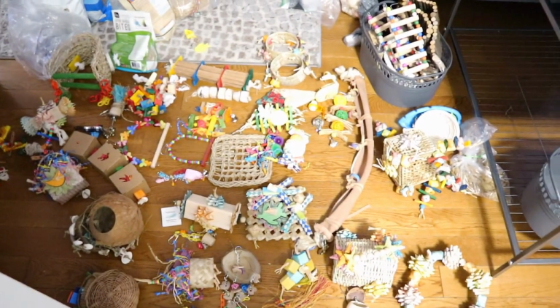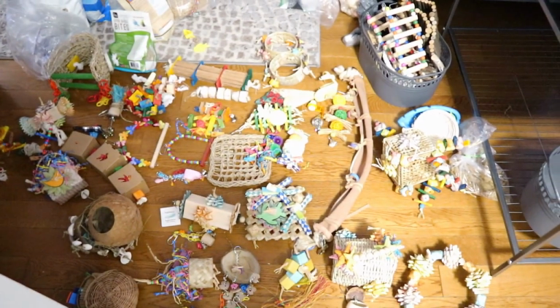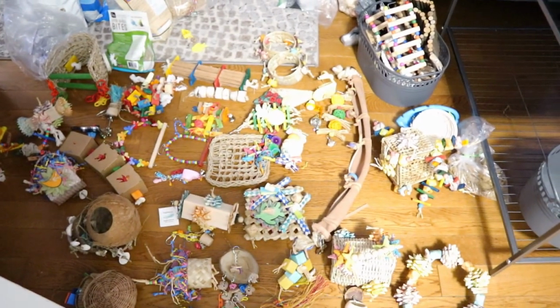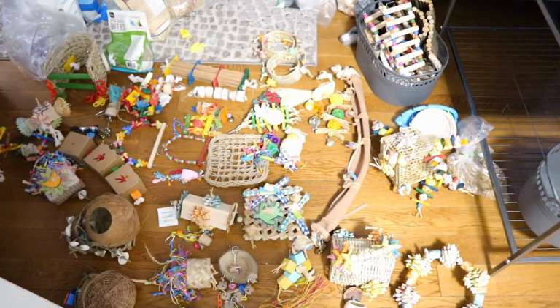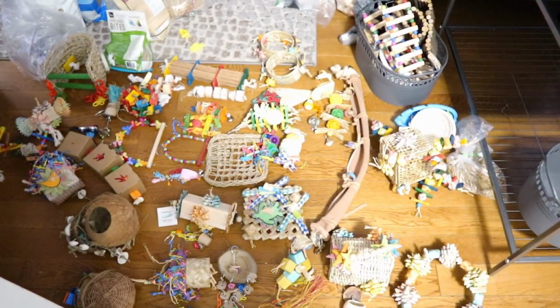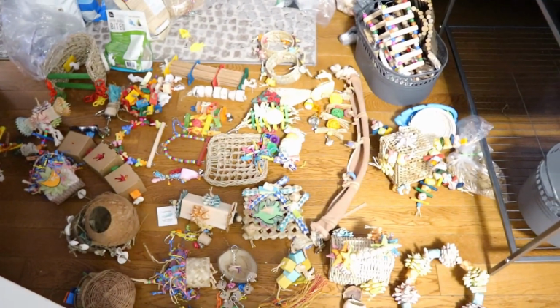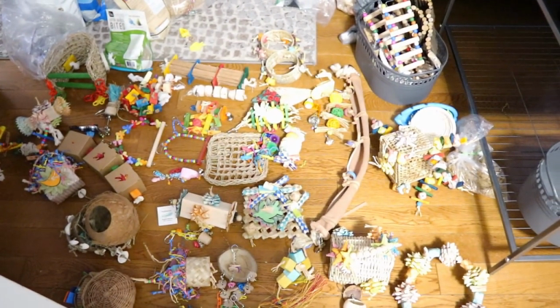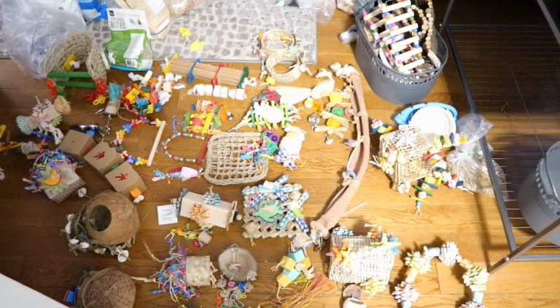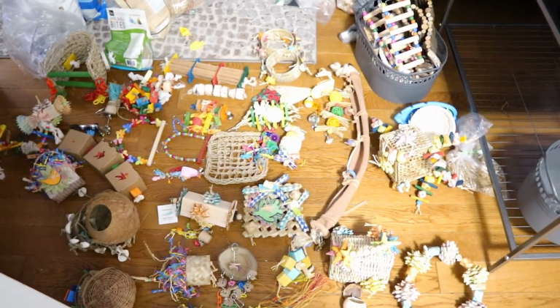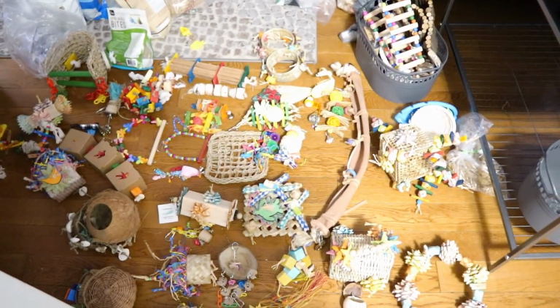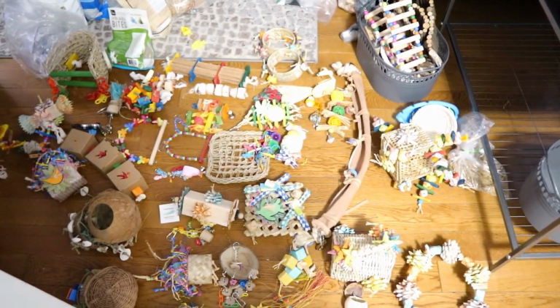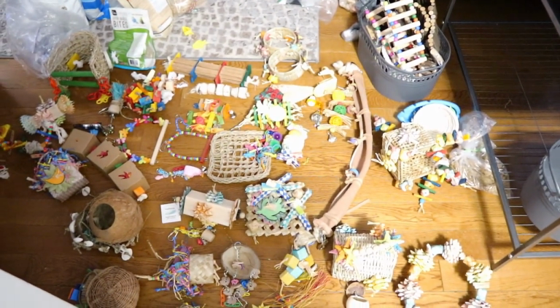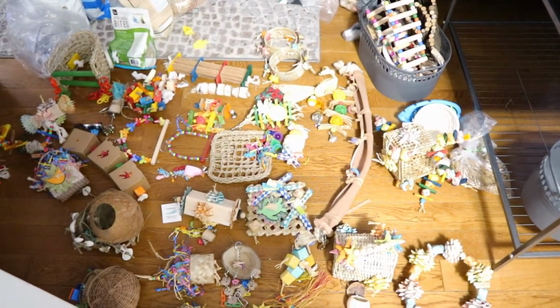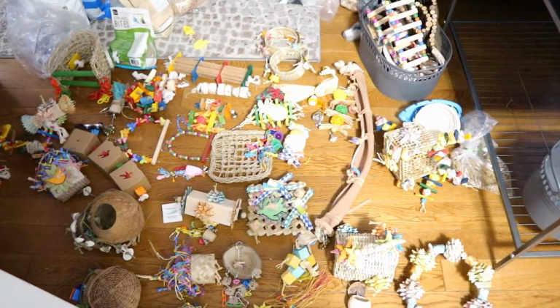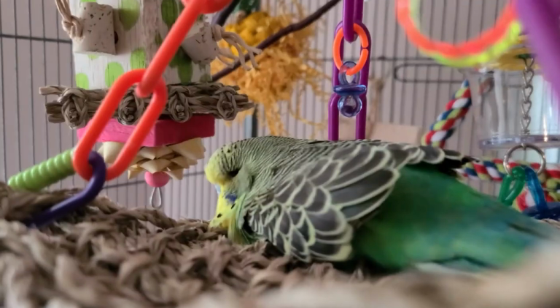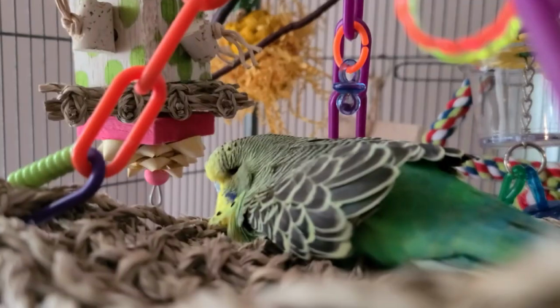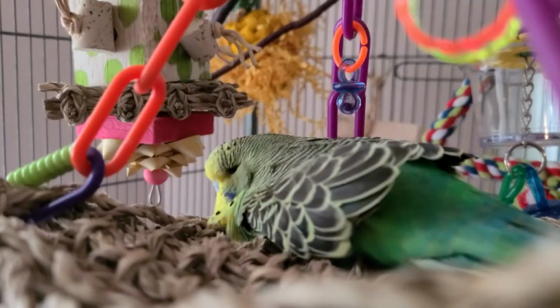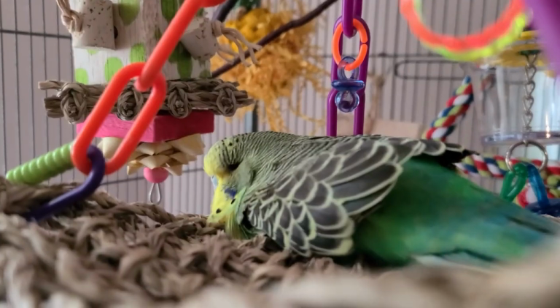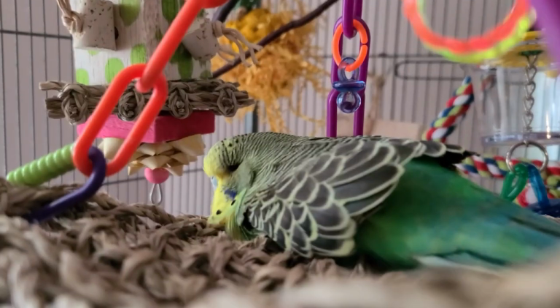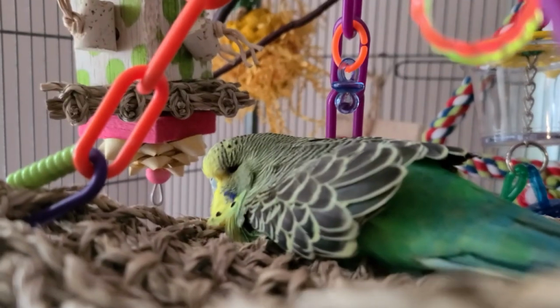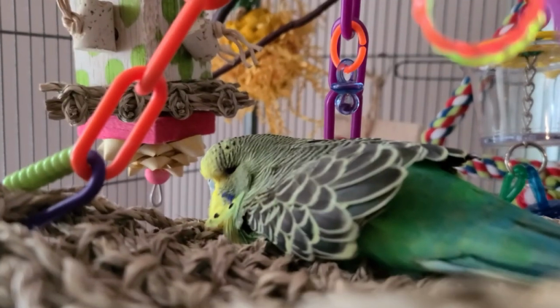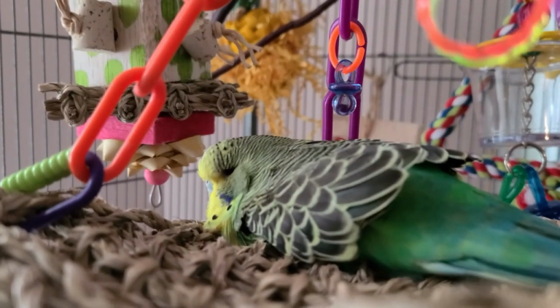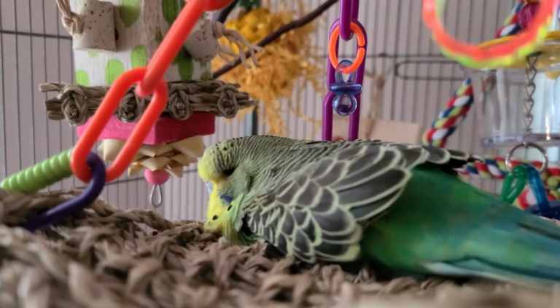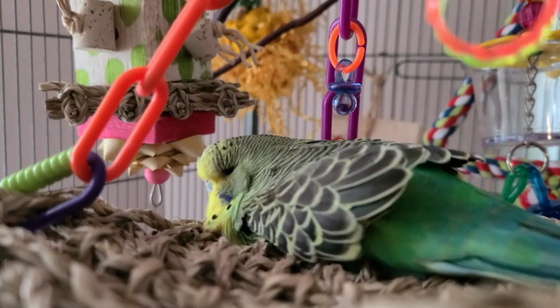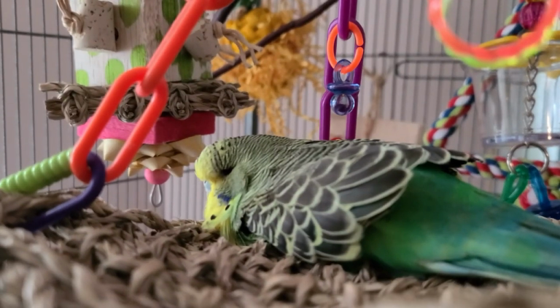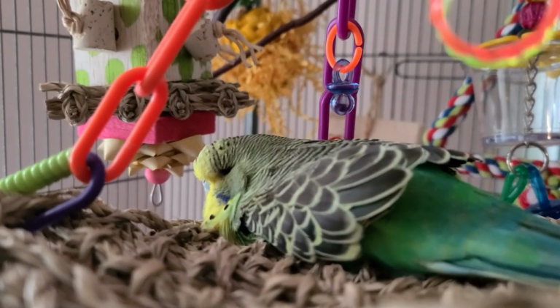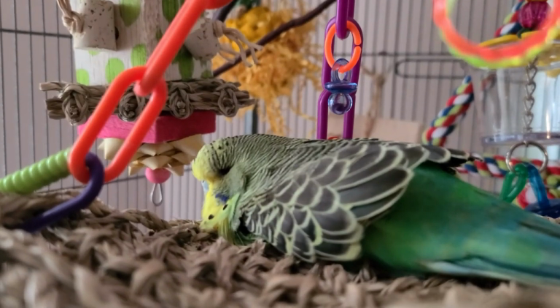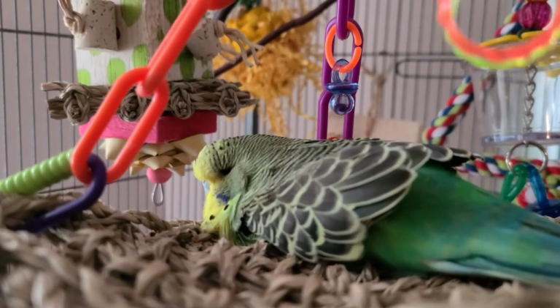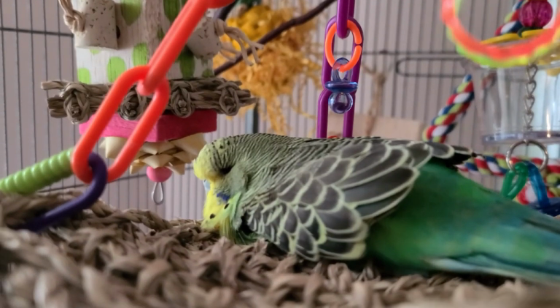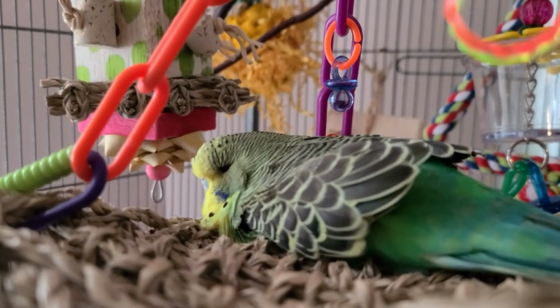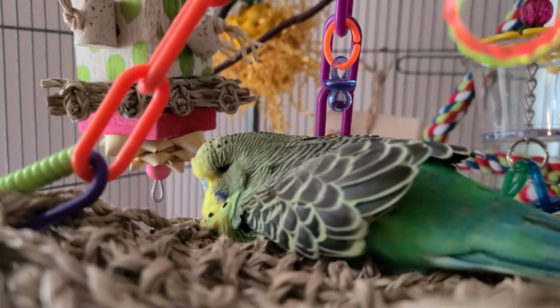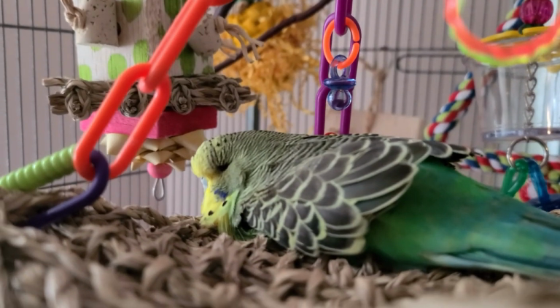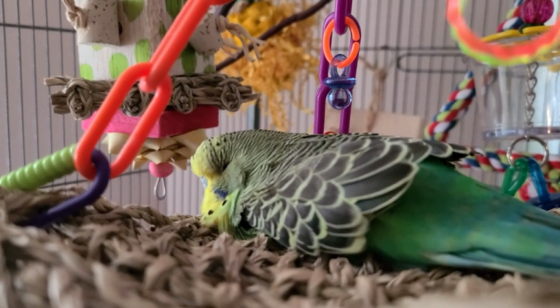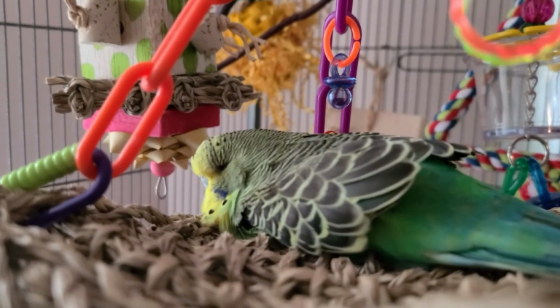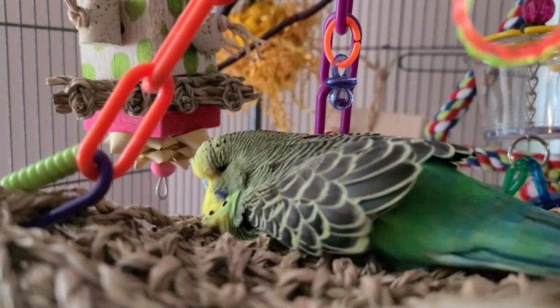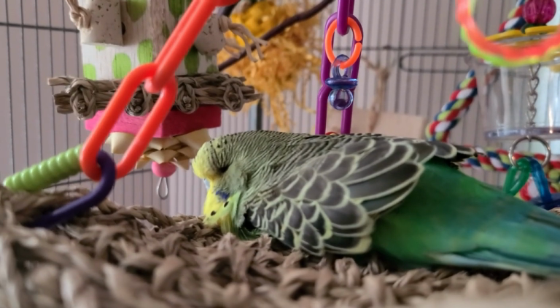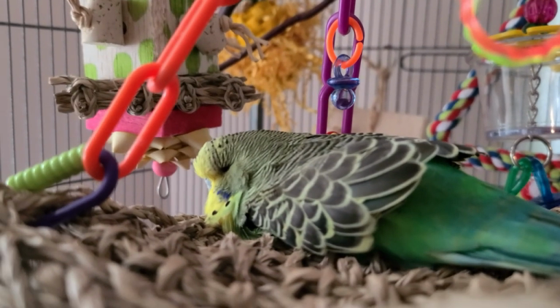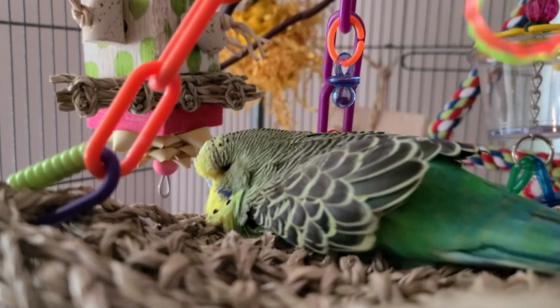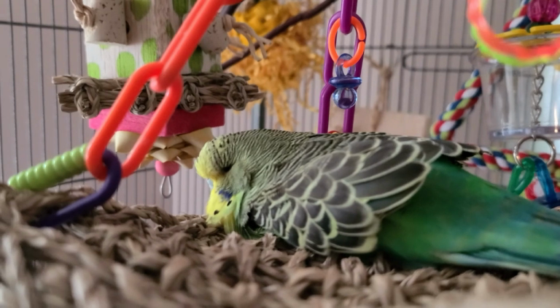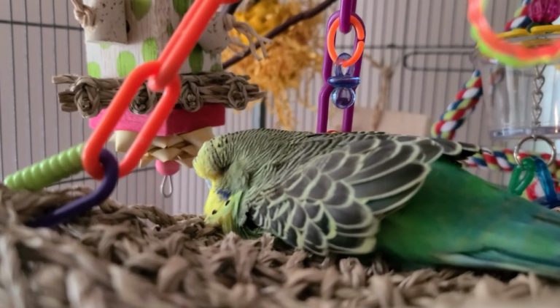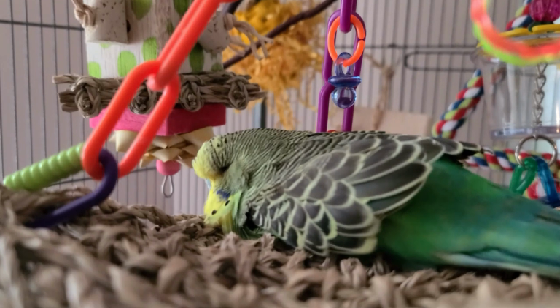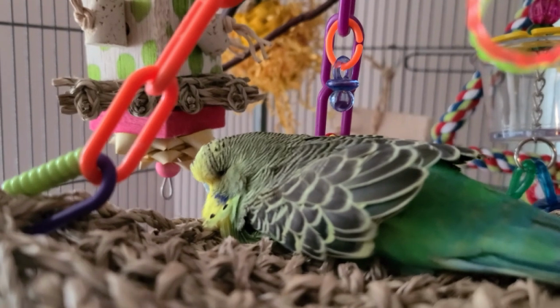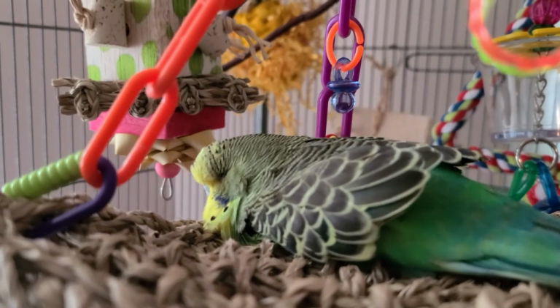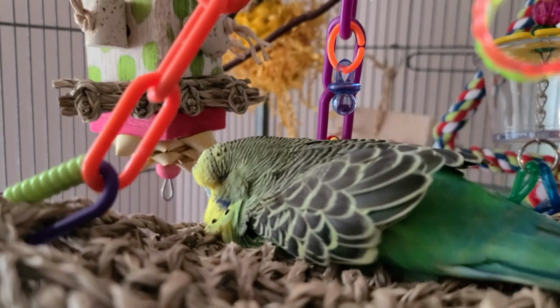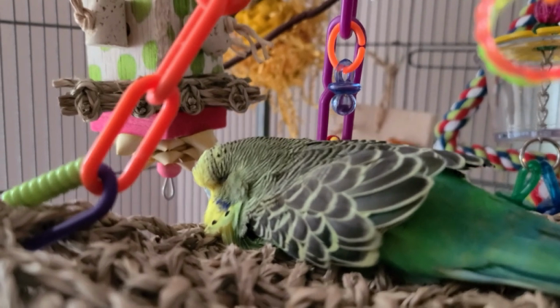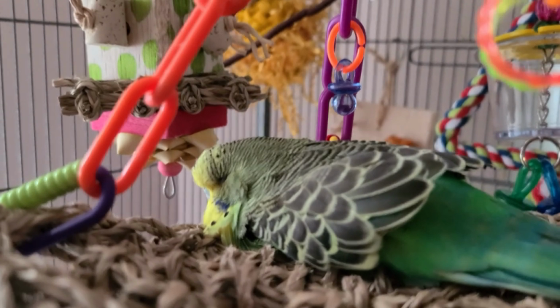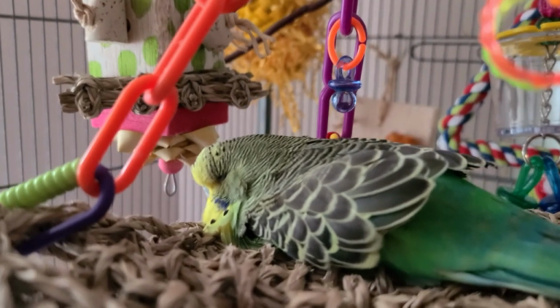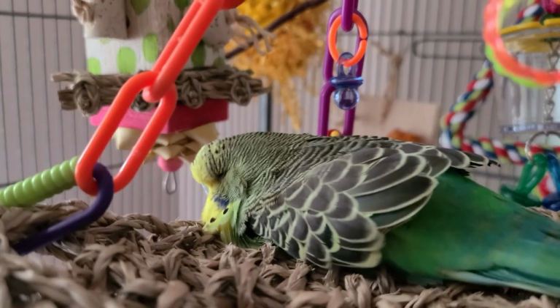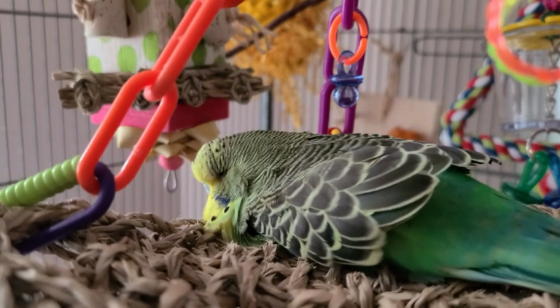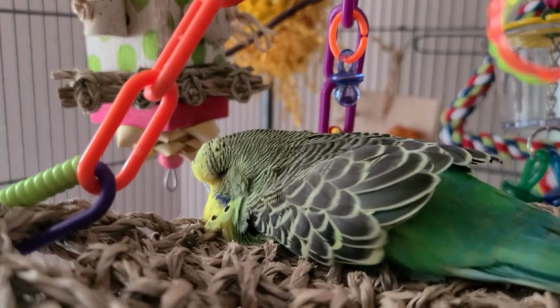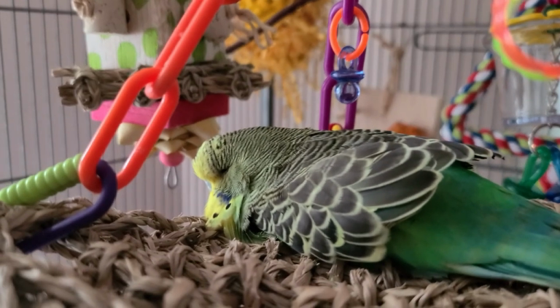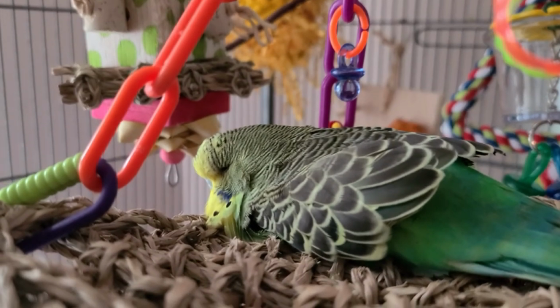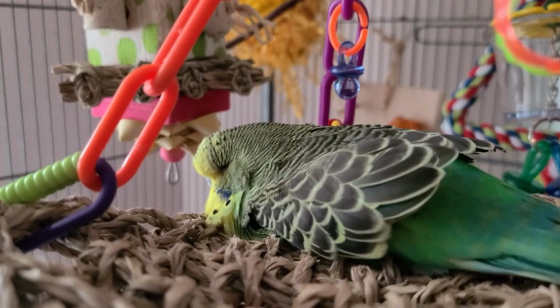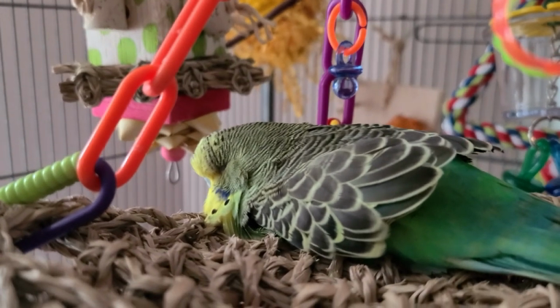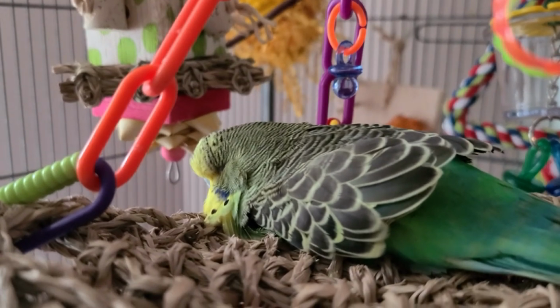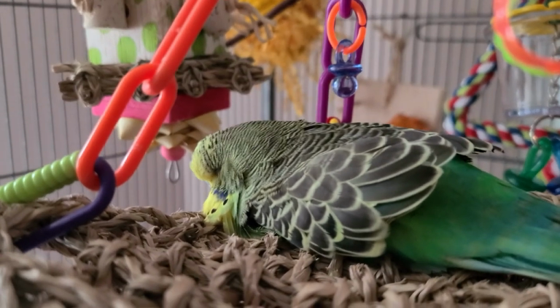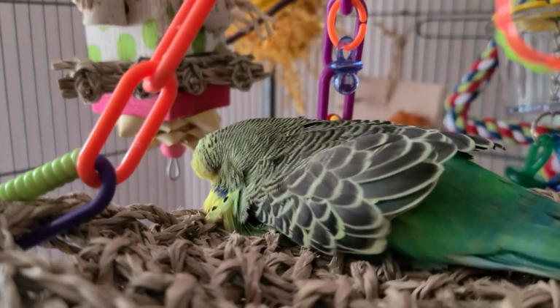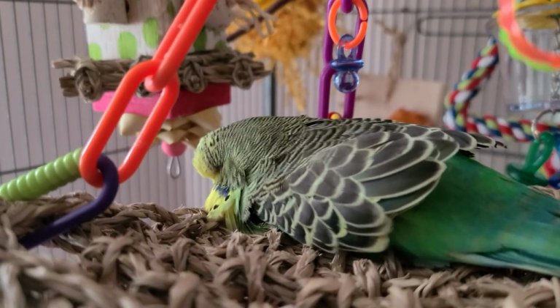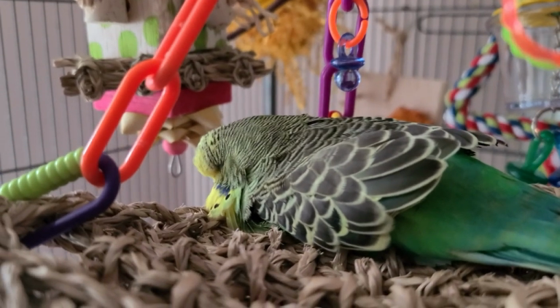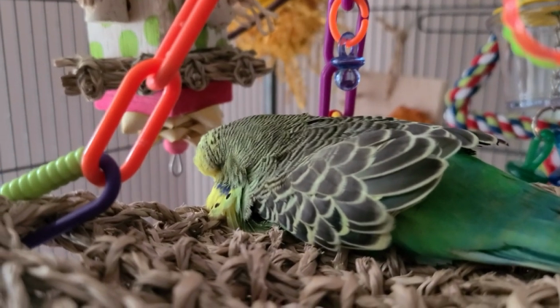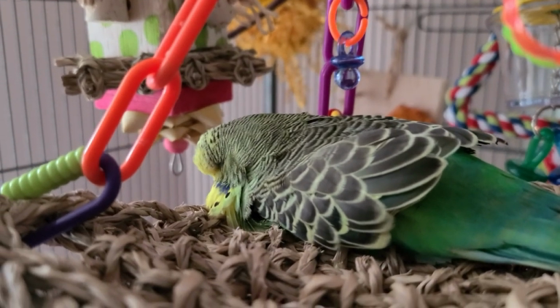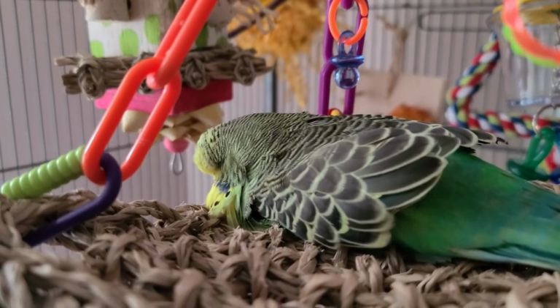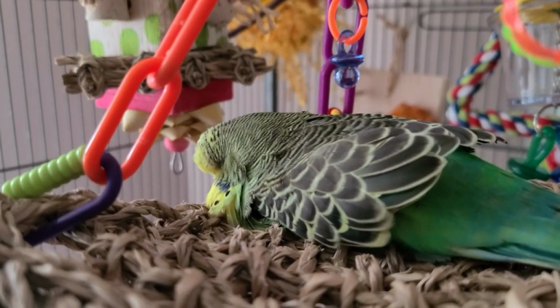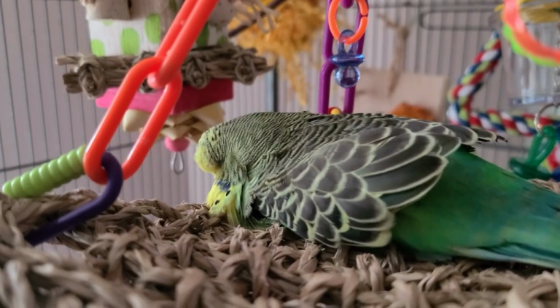Guys, this is like the cutest thing ever — look how it sleeps! It sleeps on its belly.